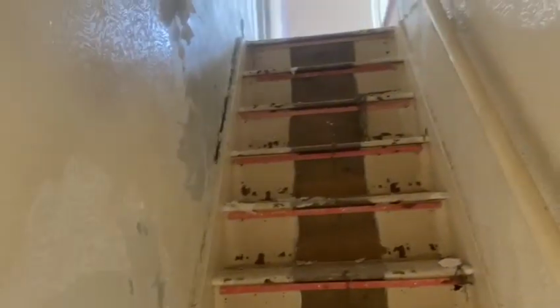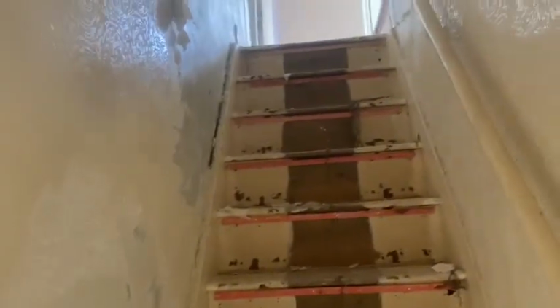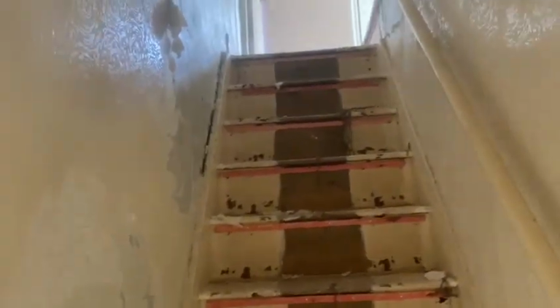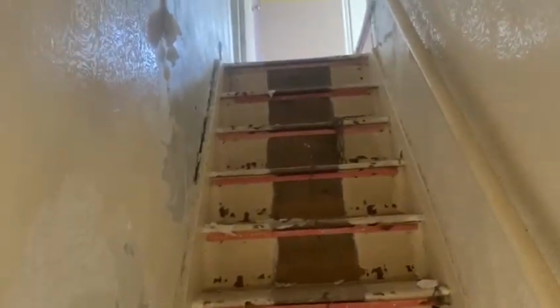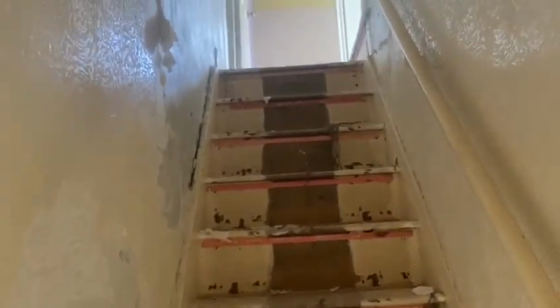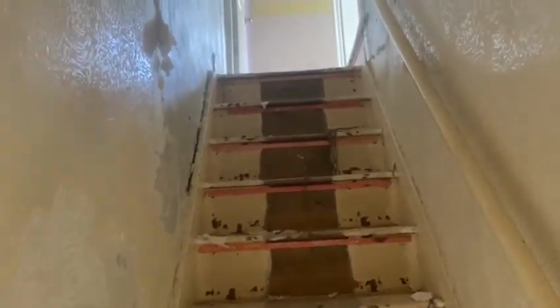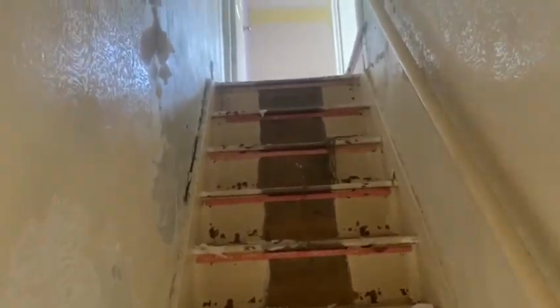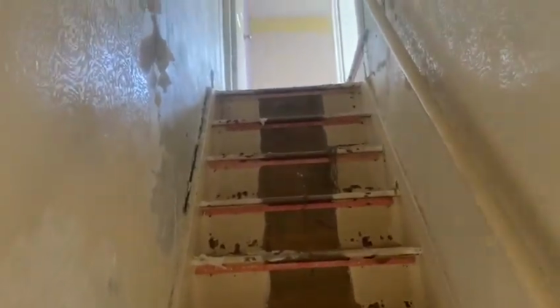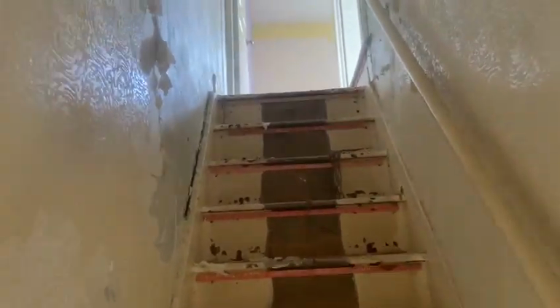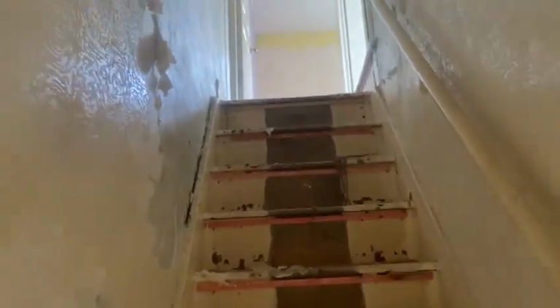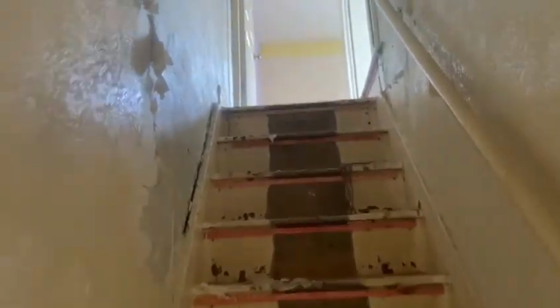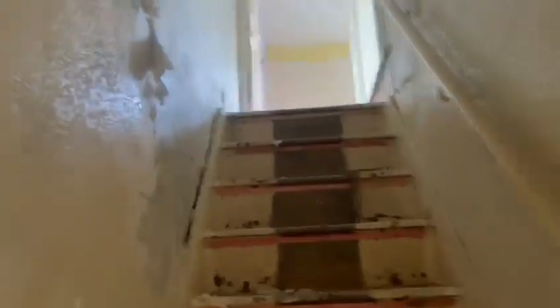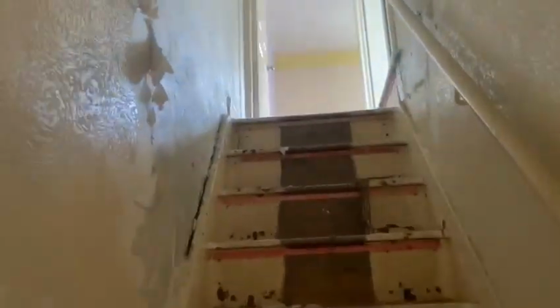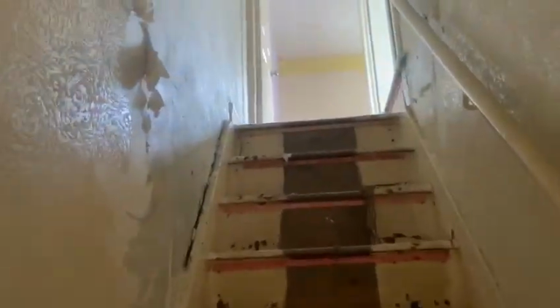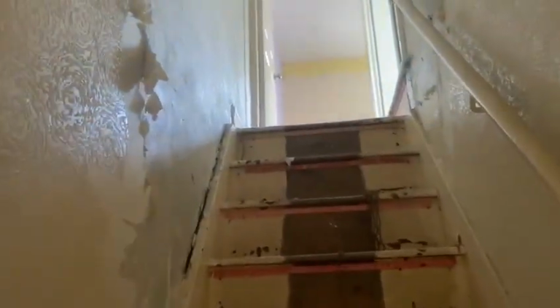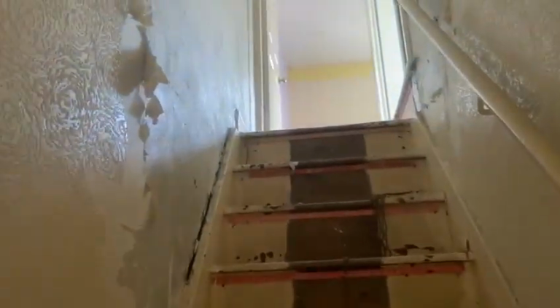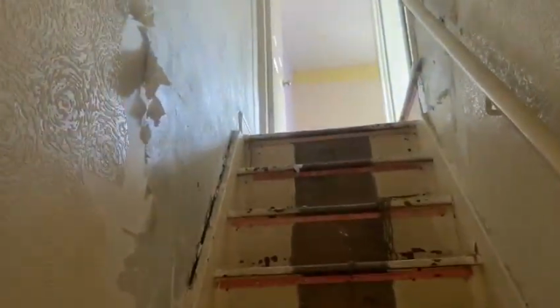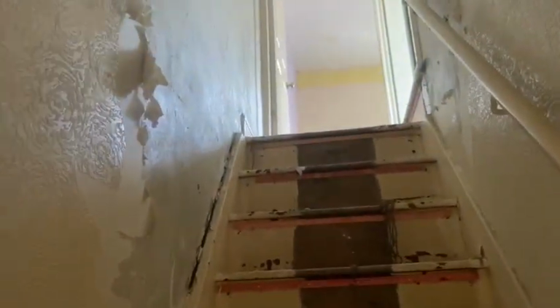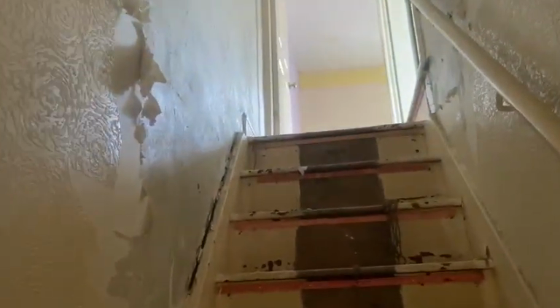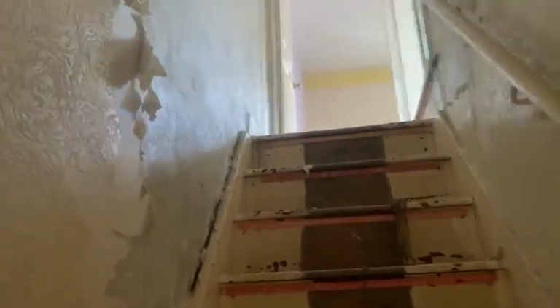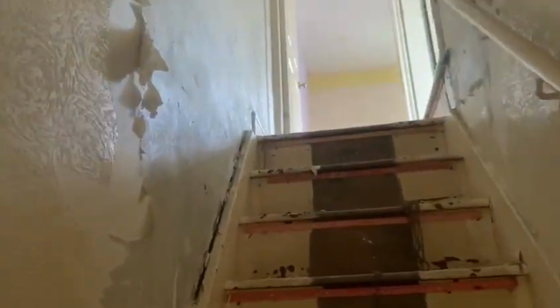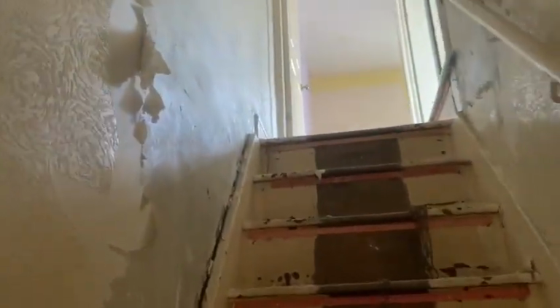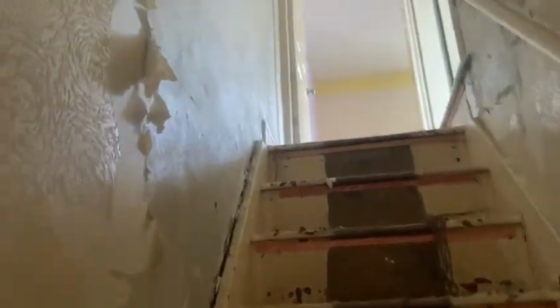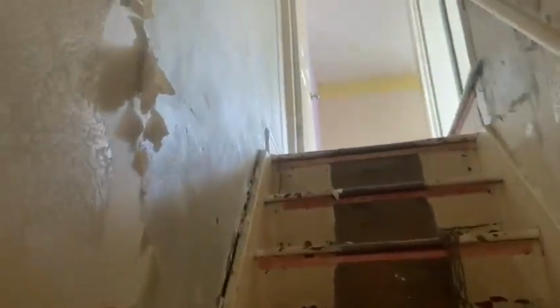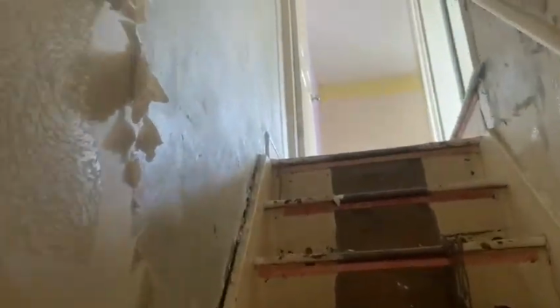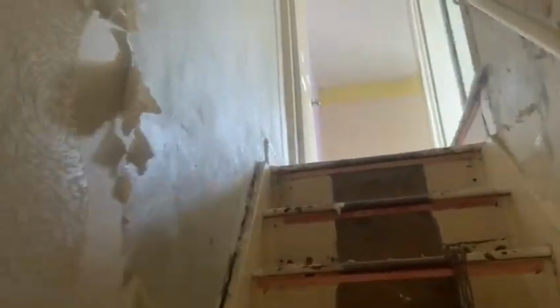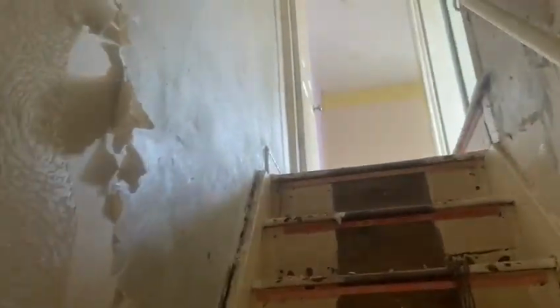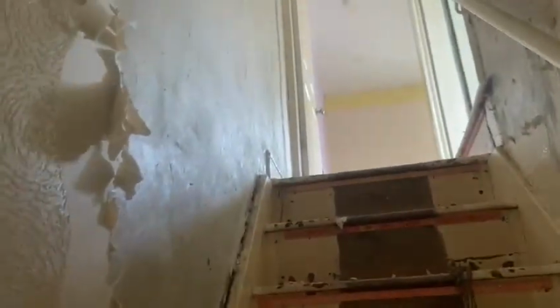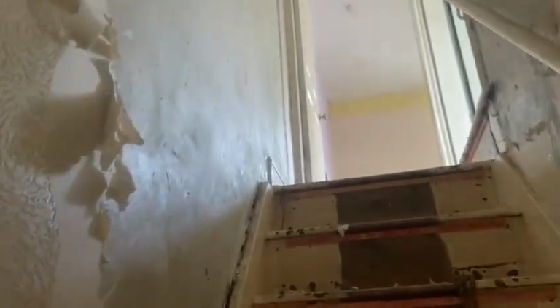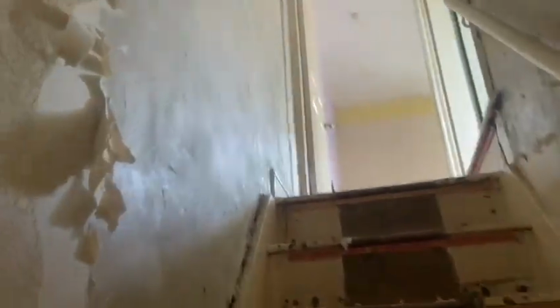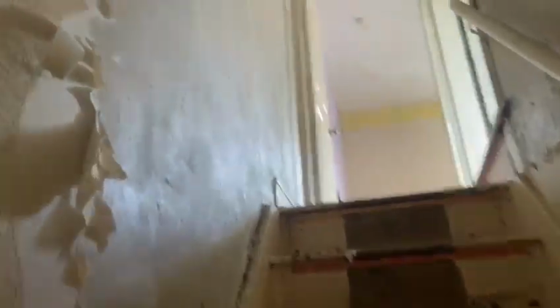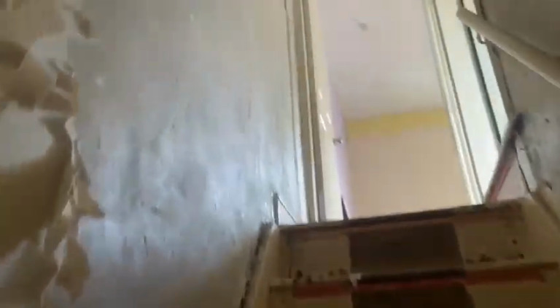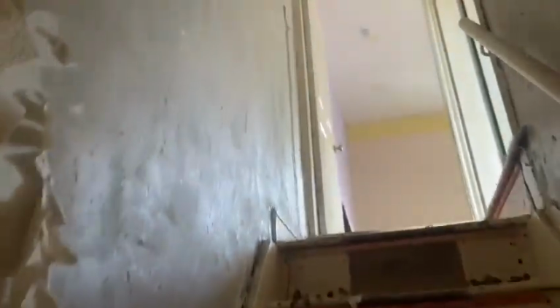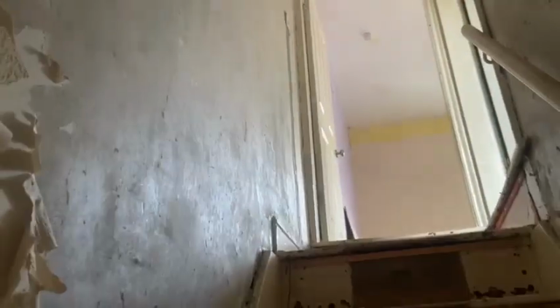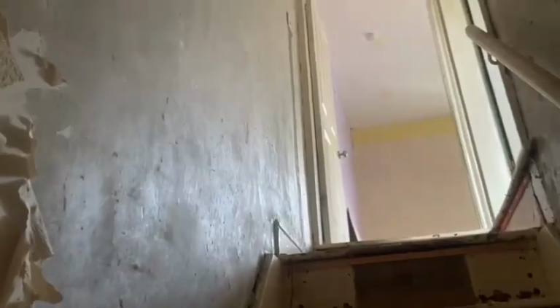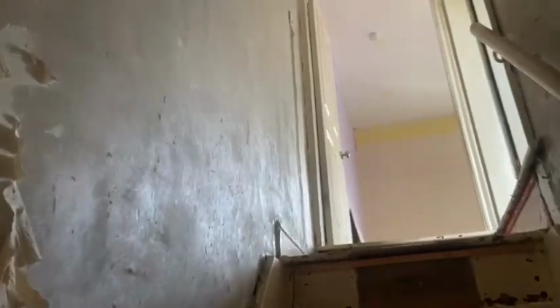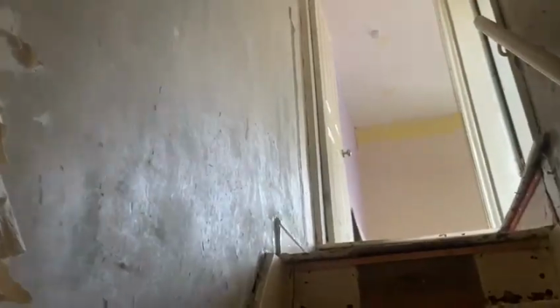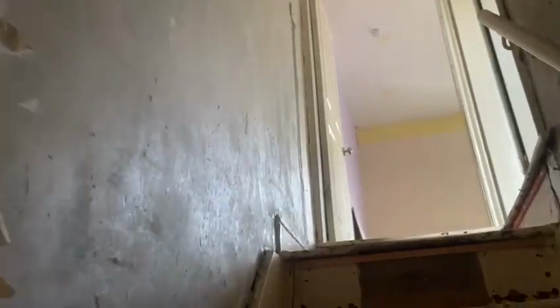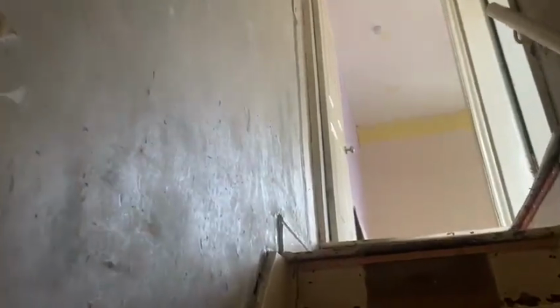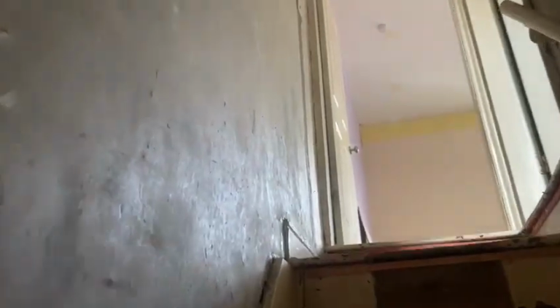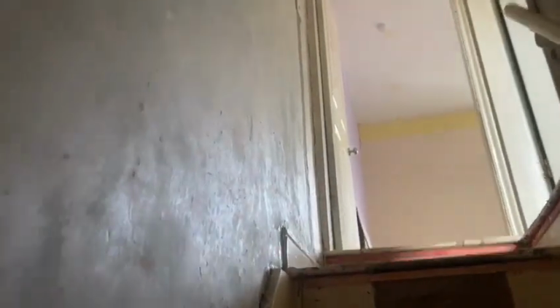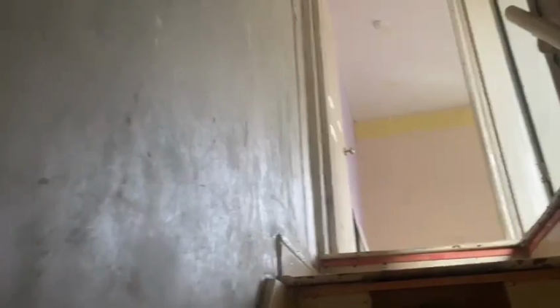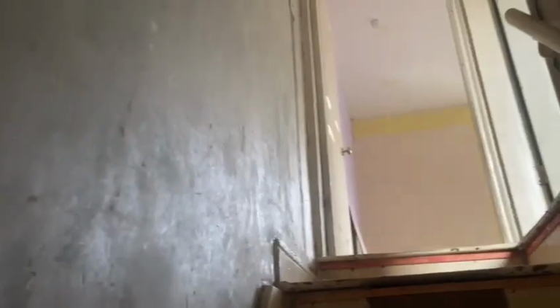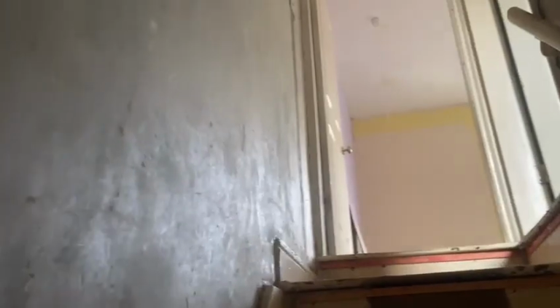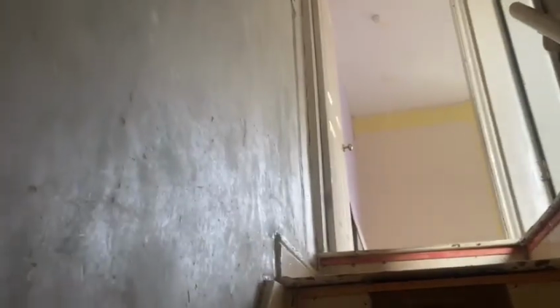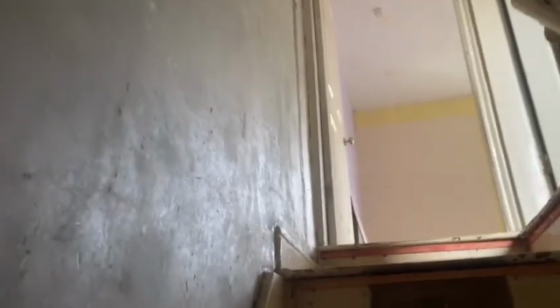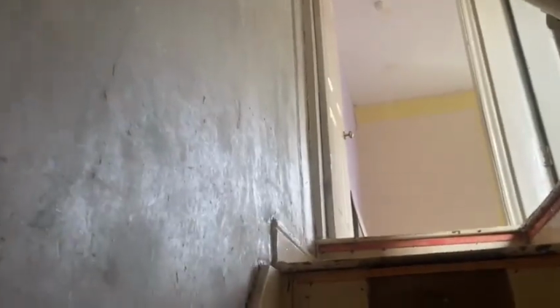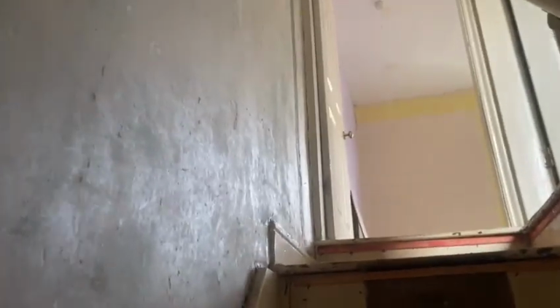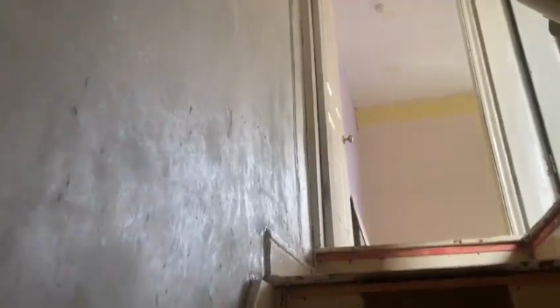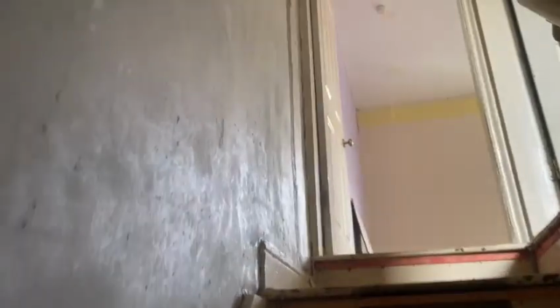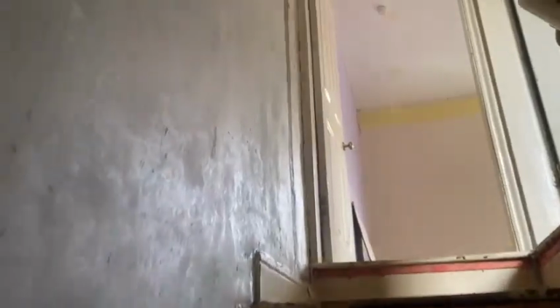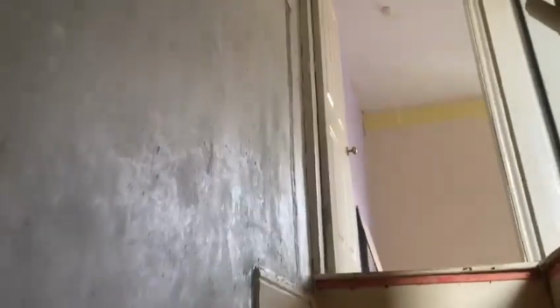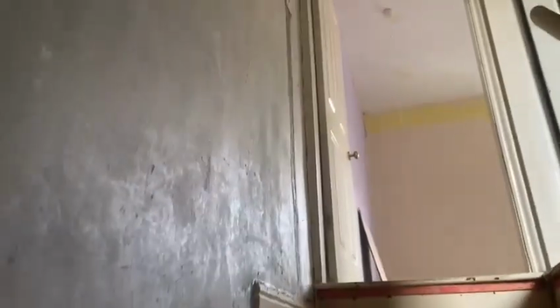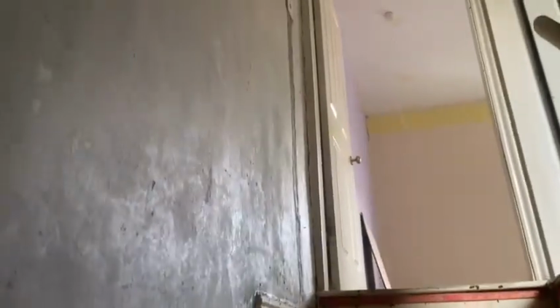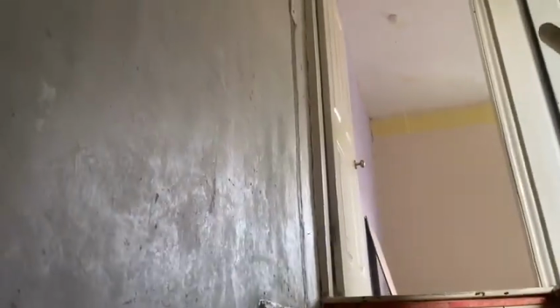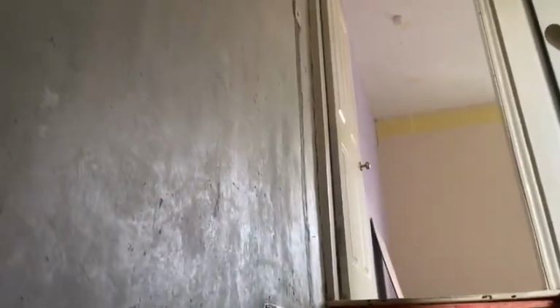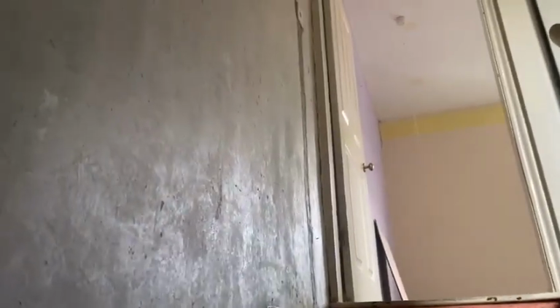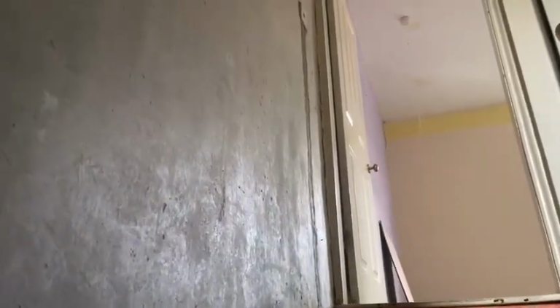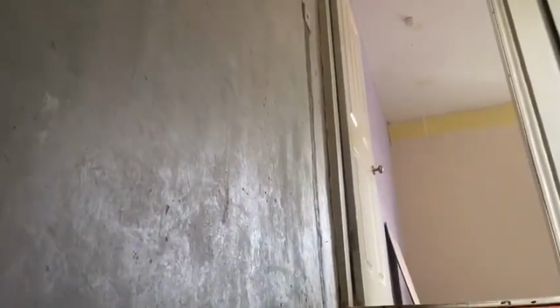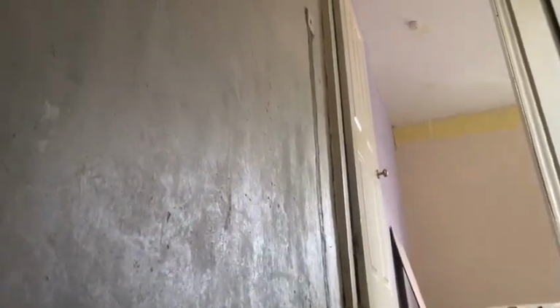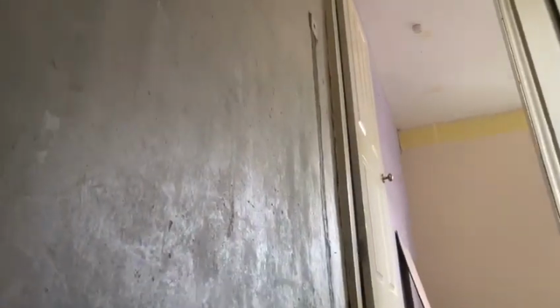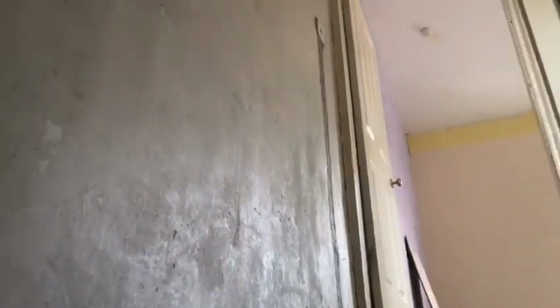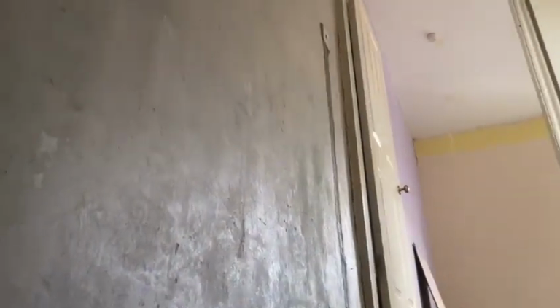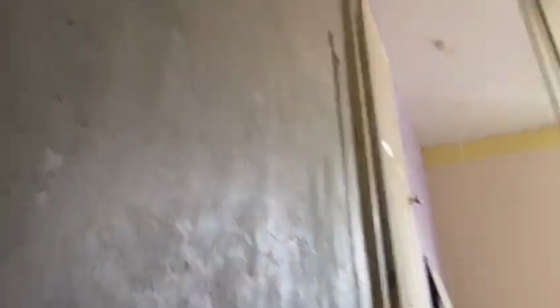The landing and stairs. We've started to strip the wallpaper but the walls aren't very good so they'll be getting skimmed.